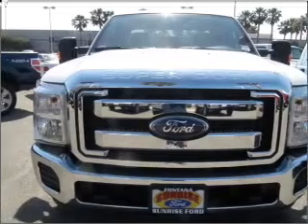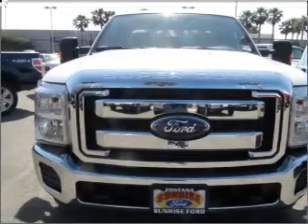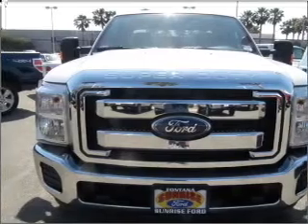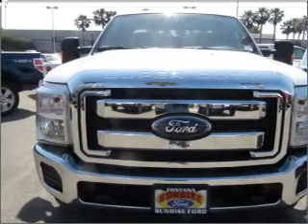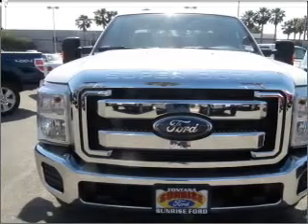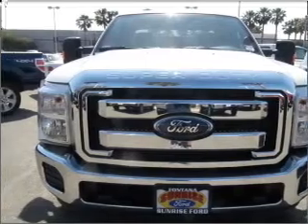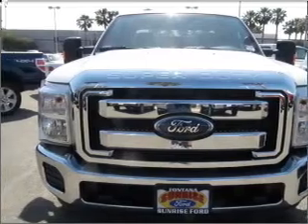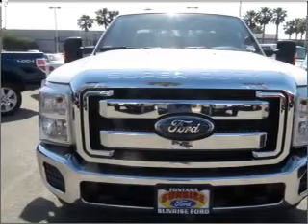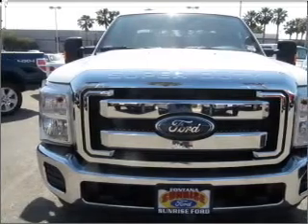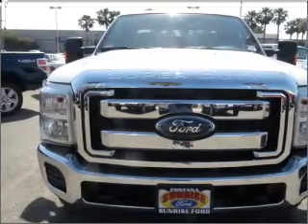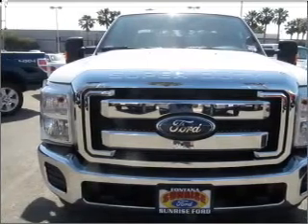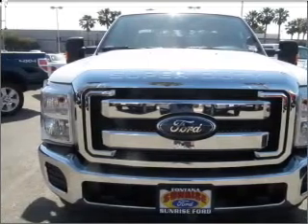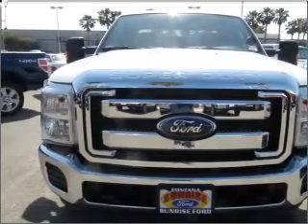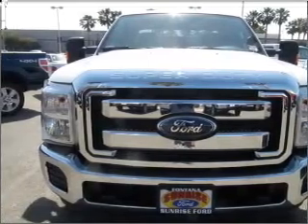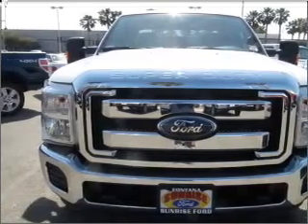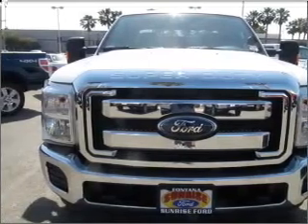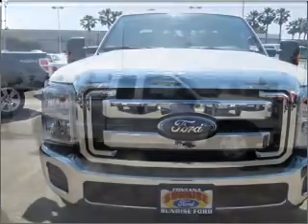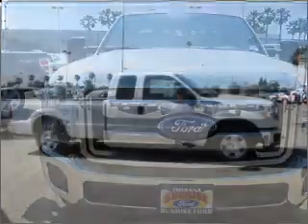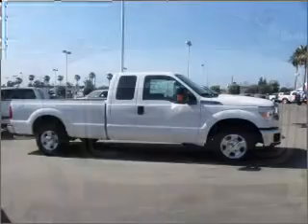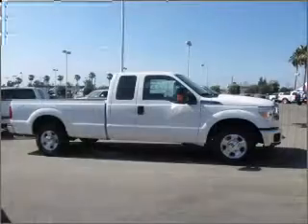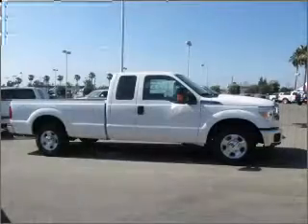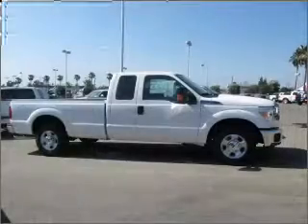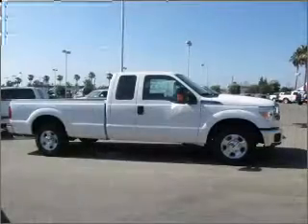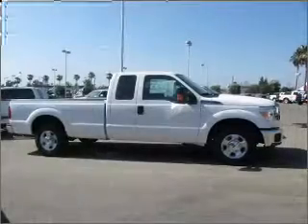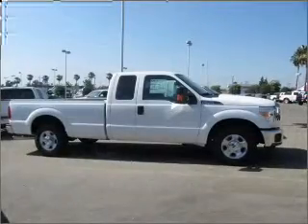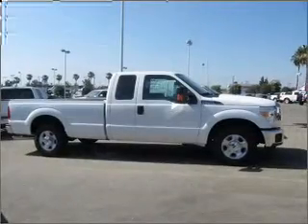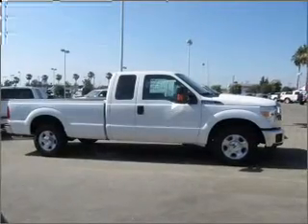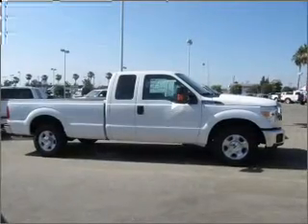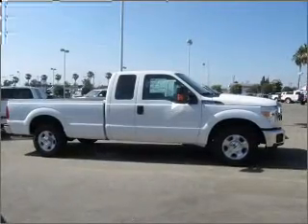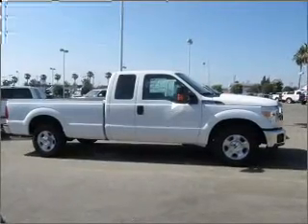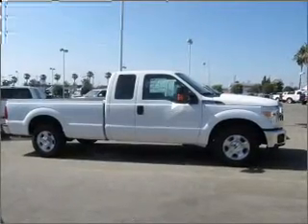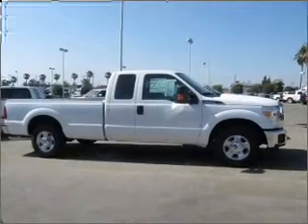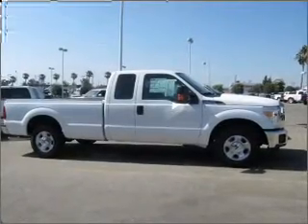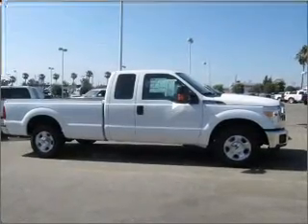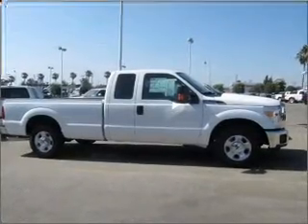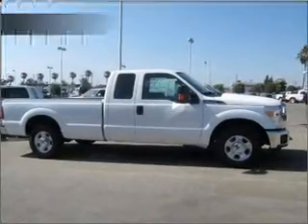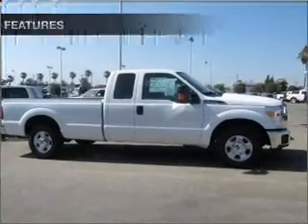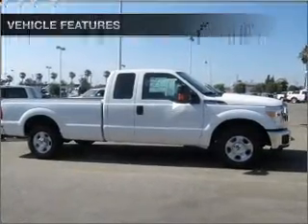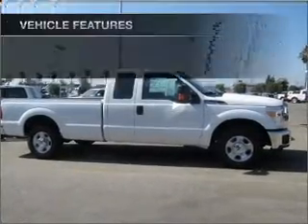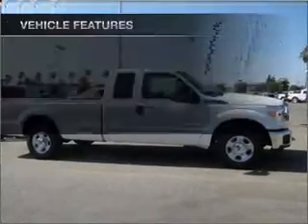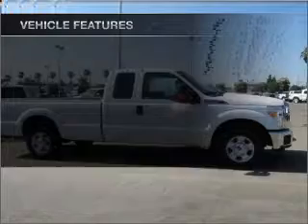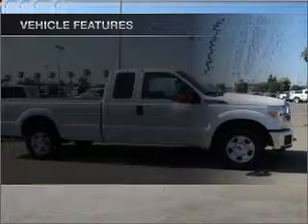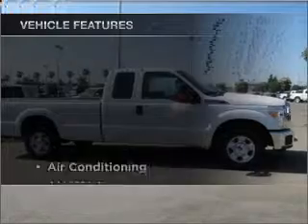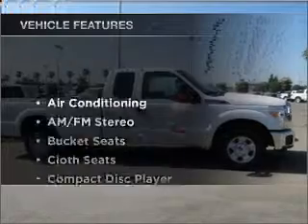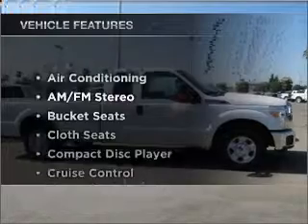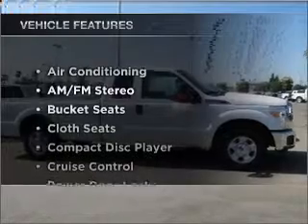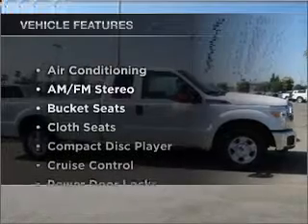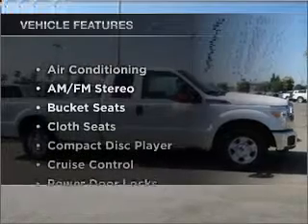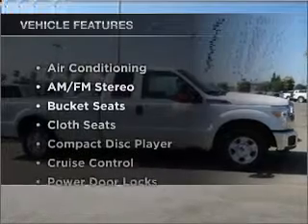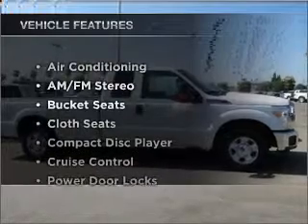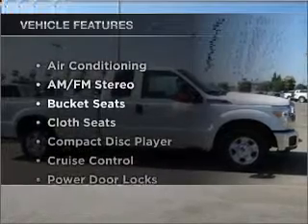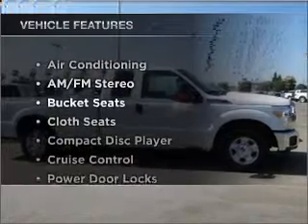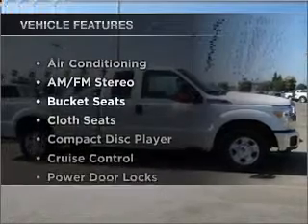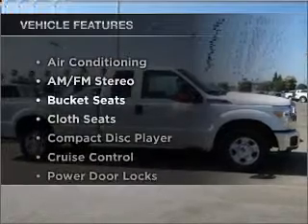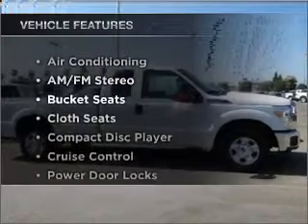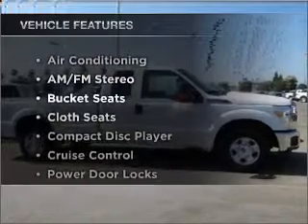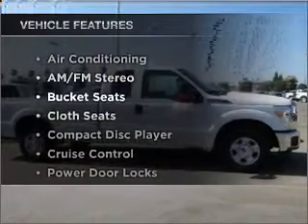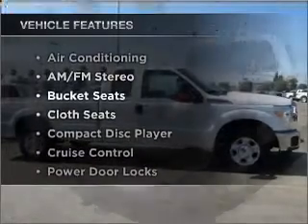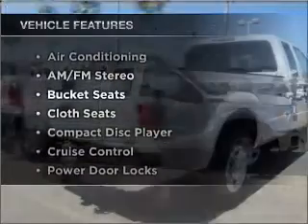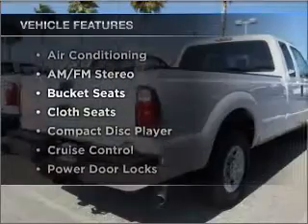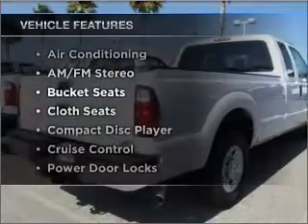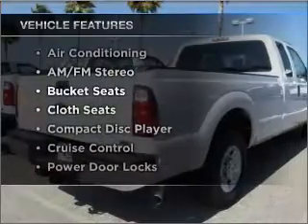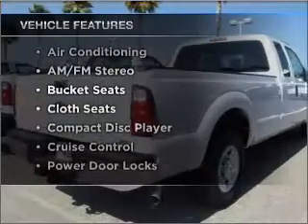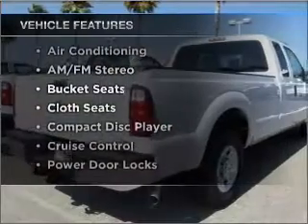With a reliable engine connected to a smooth shifting automatic transmission. Plus, enjoy these notable features that are included in this ride.